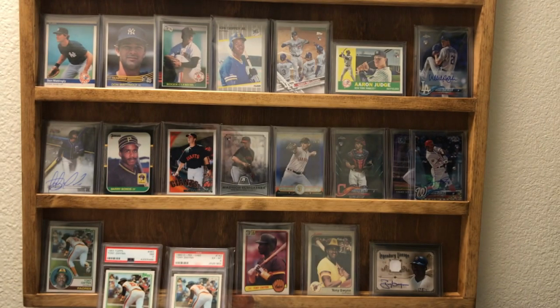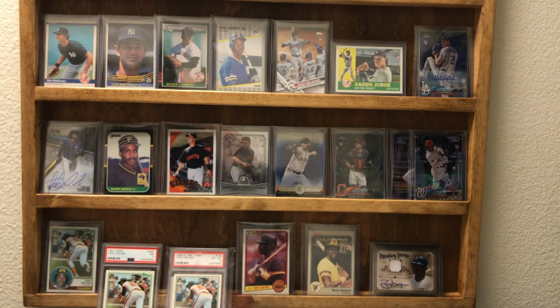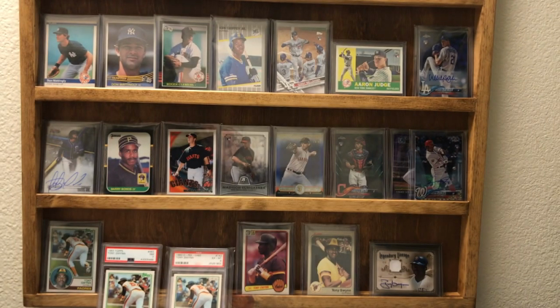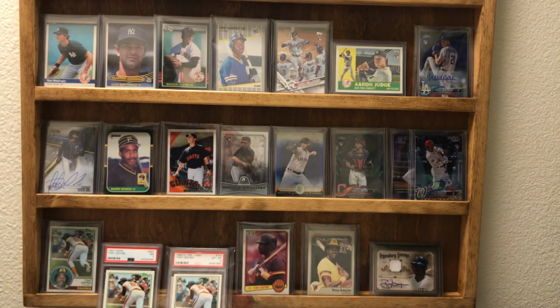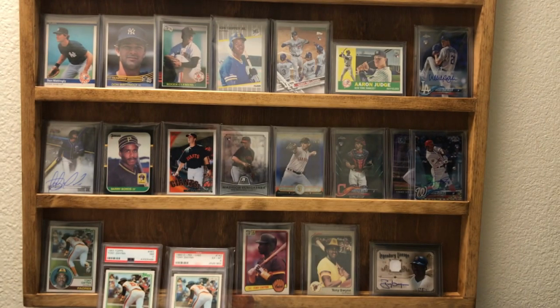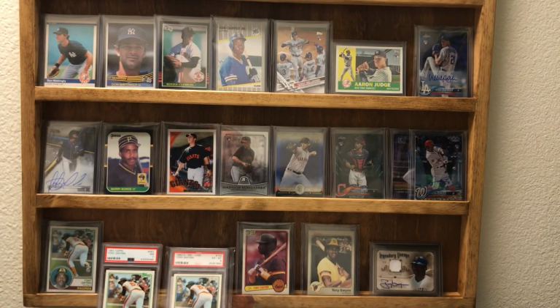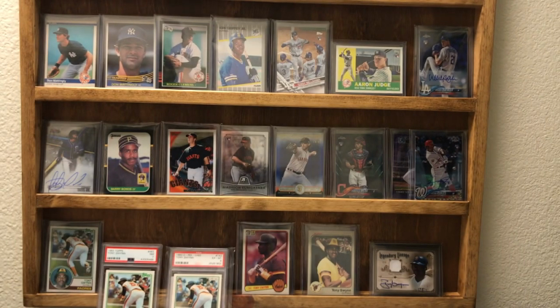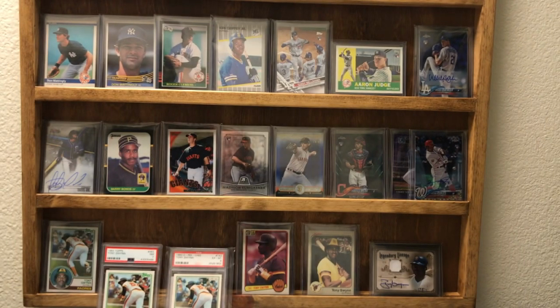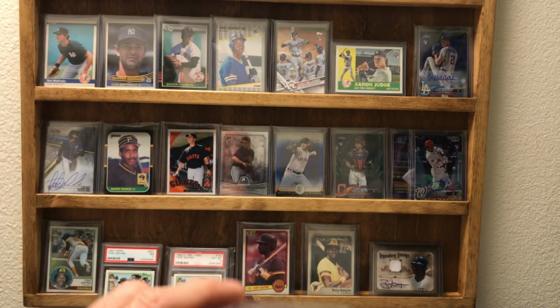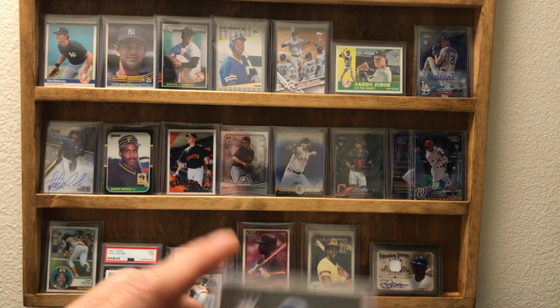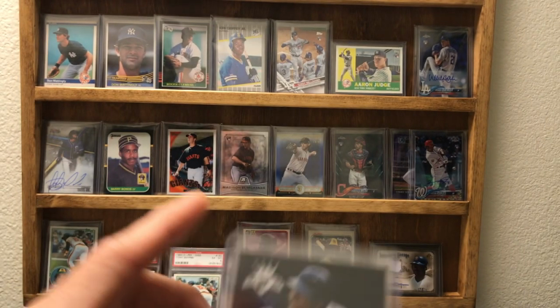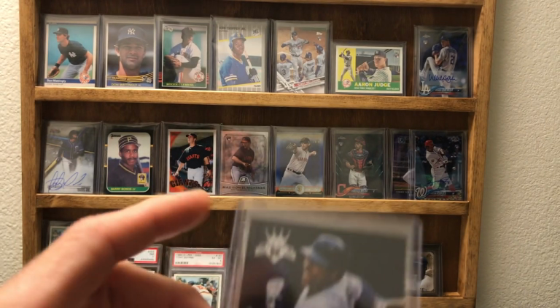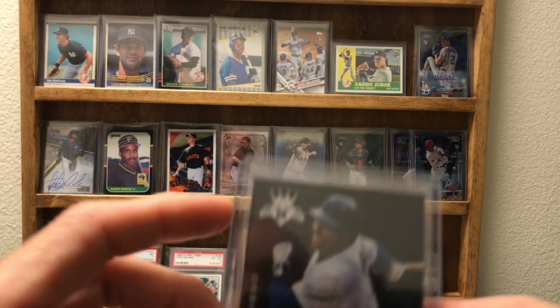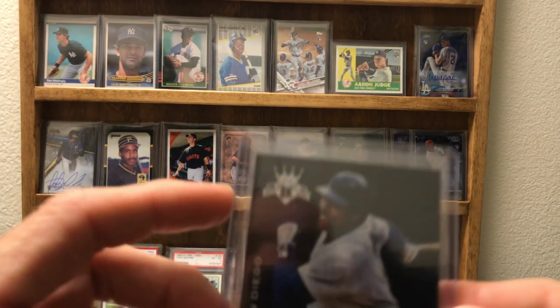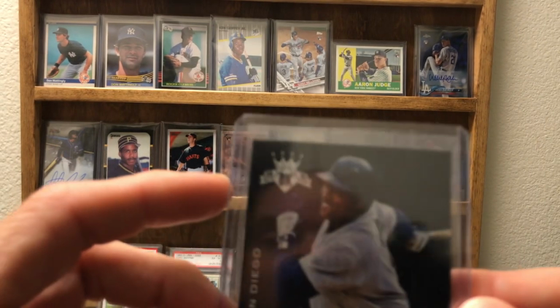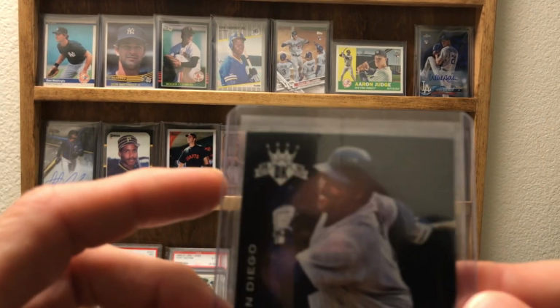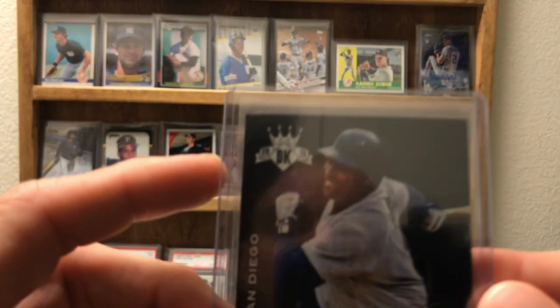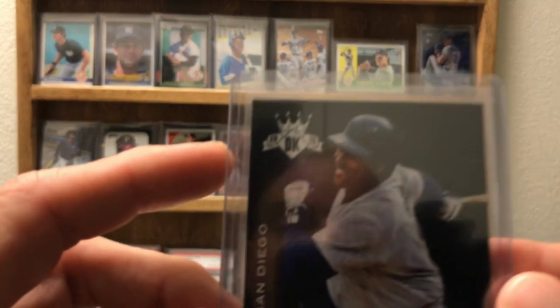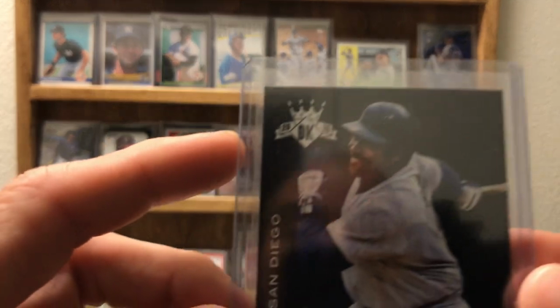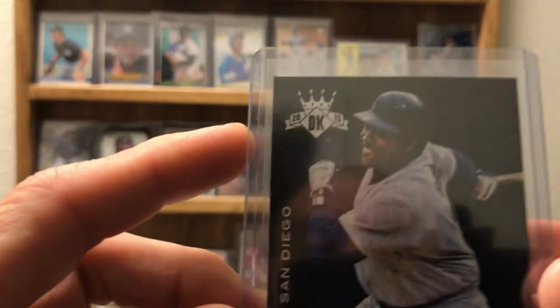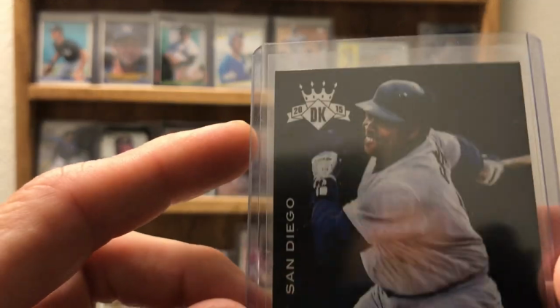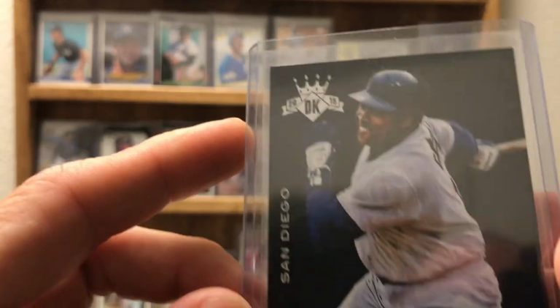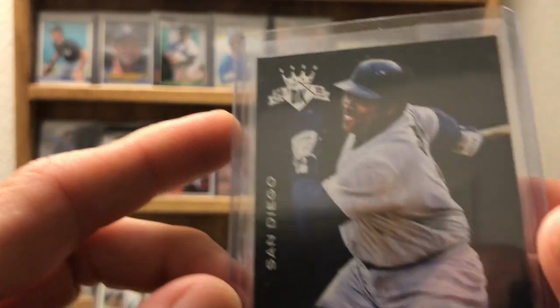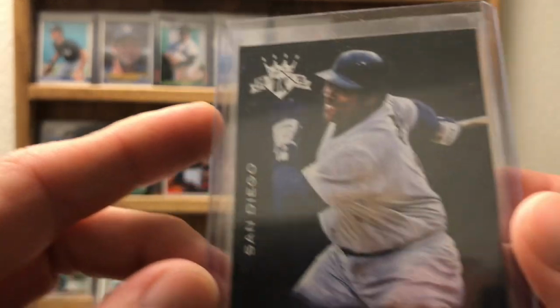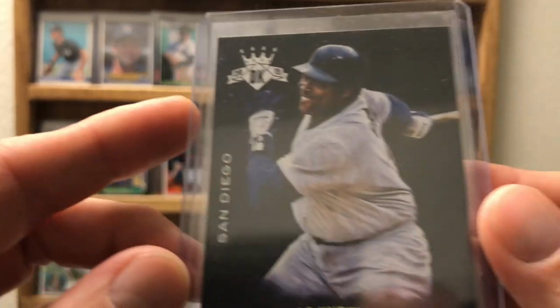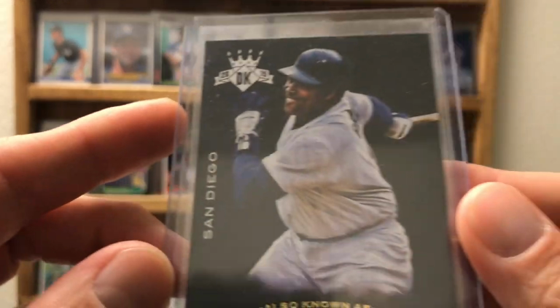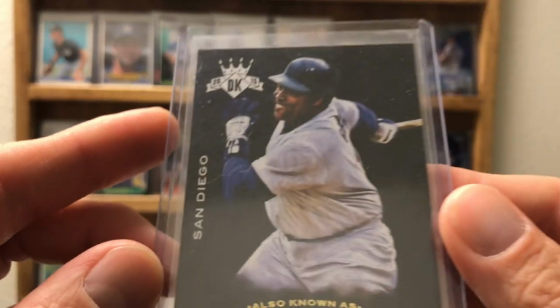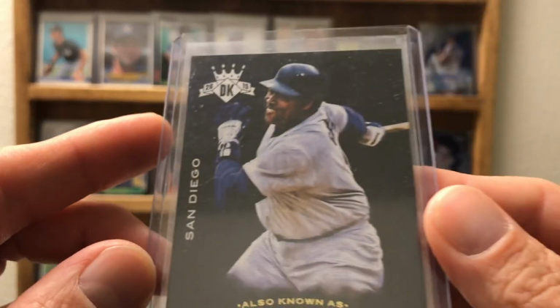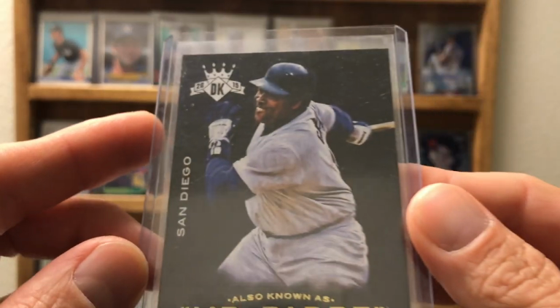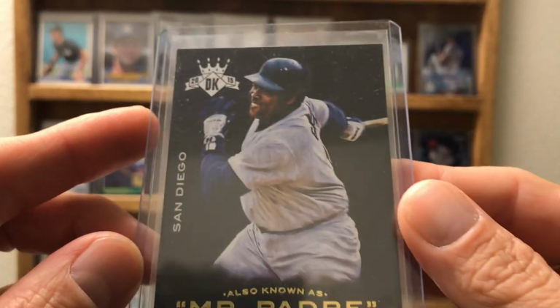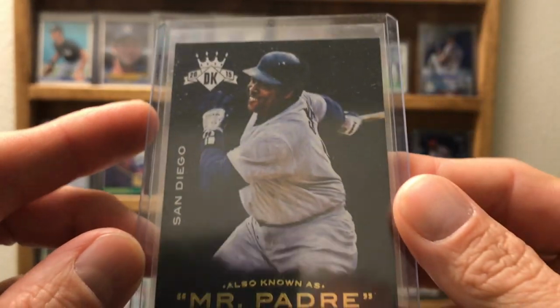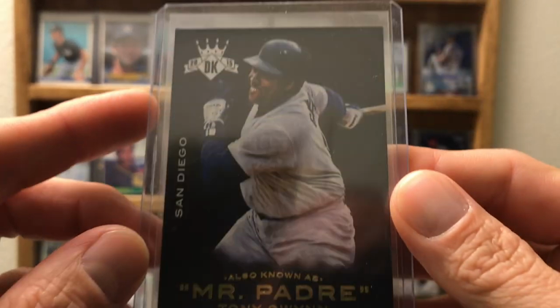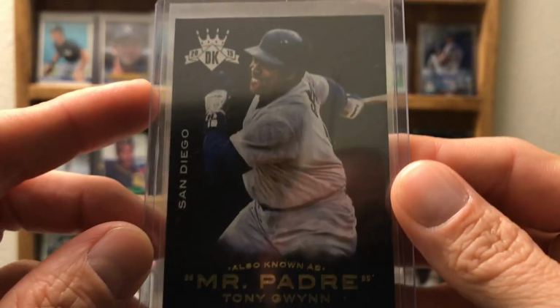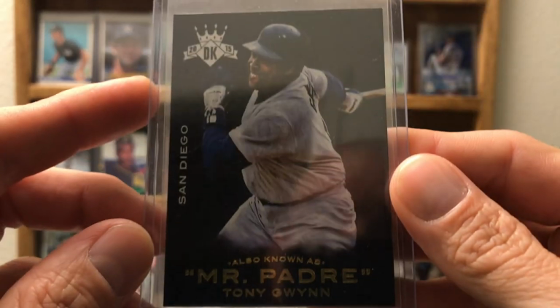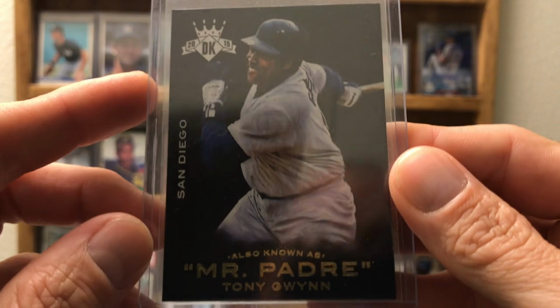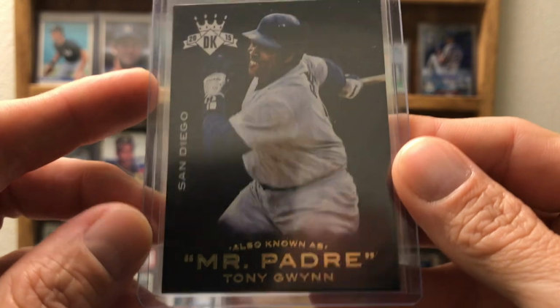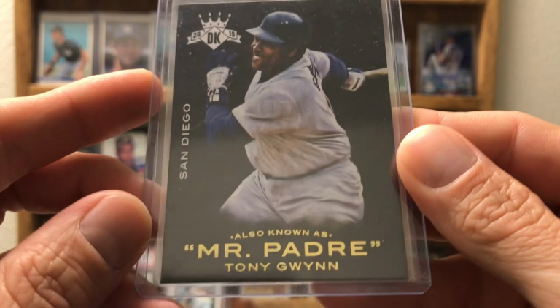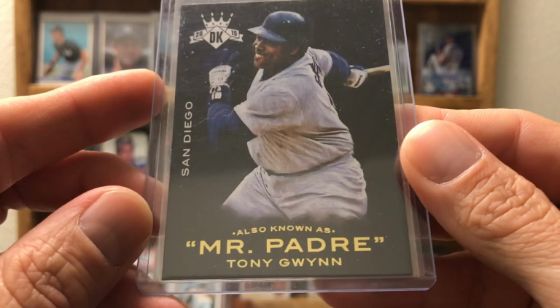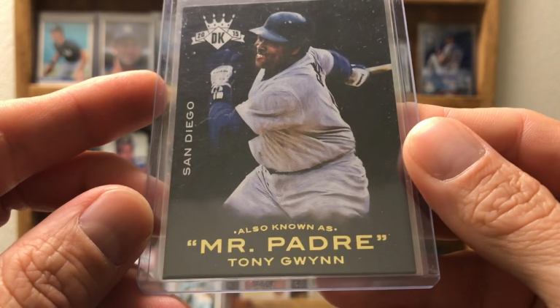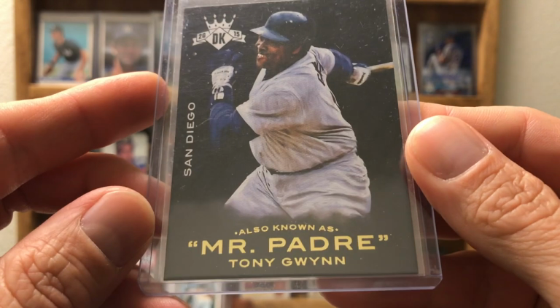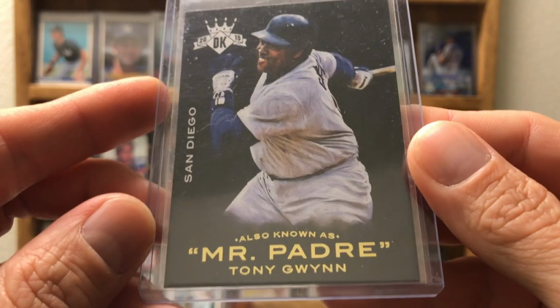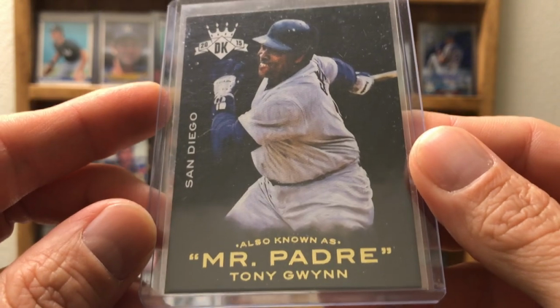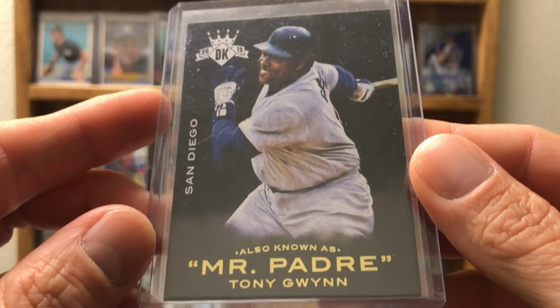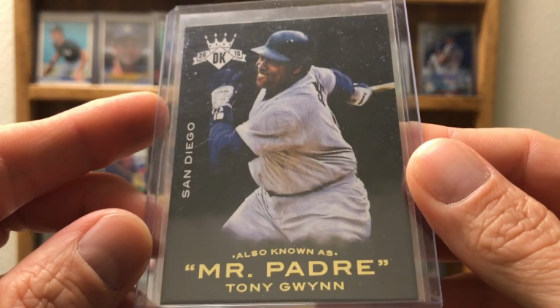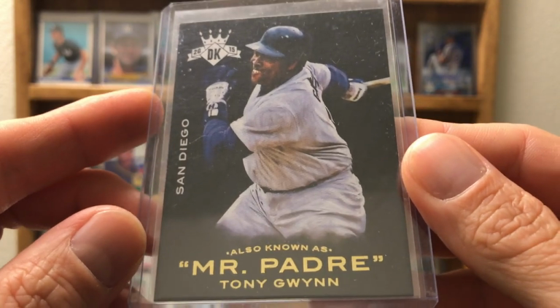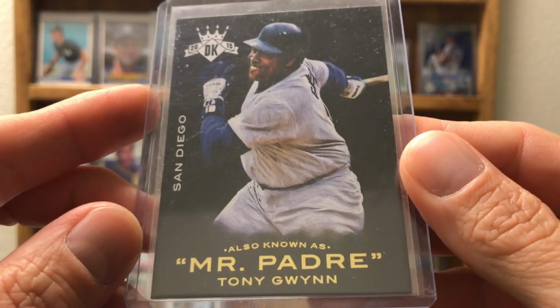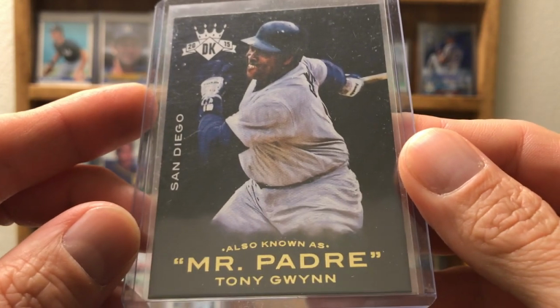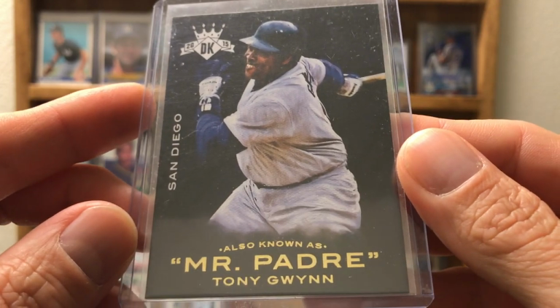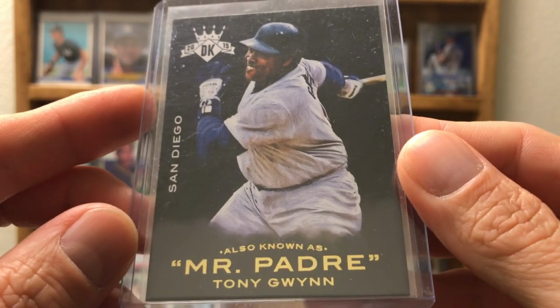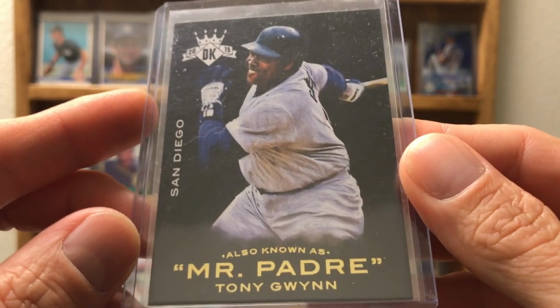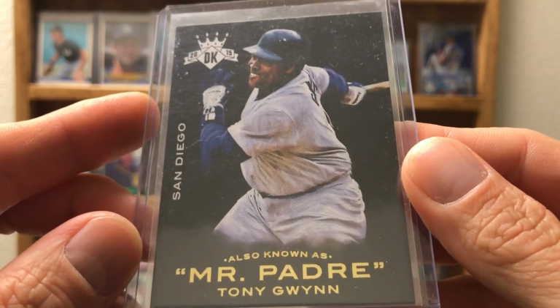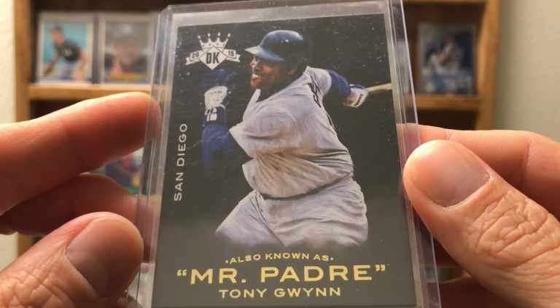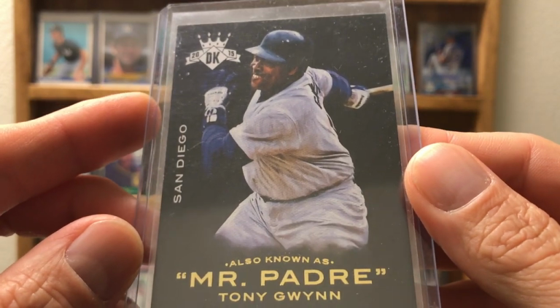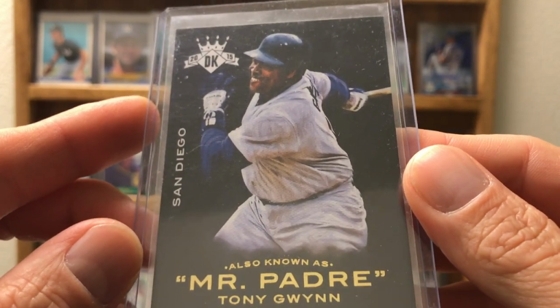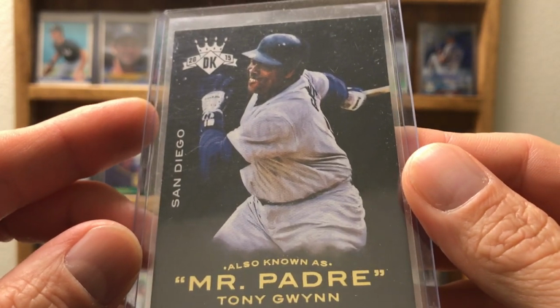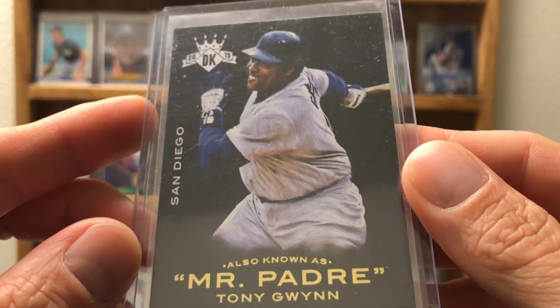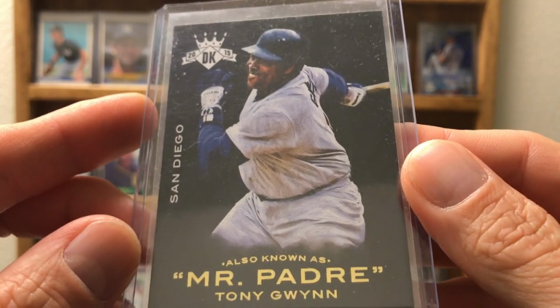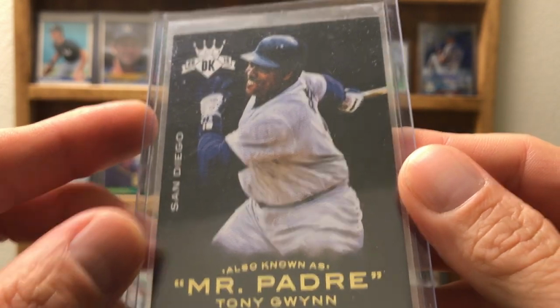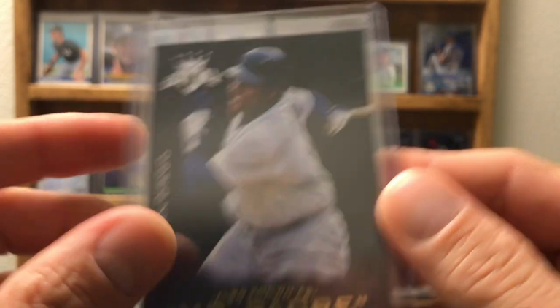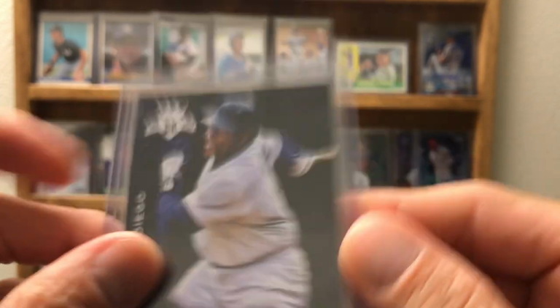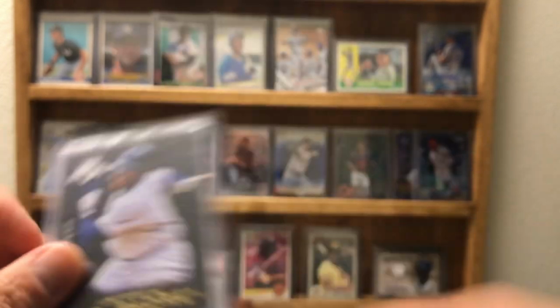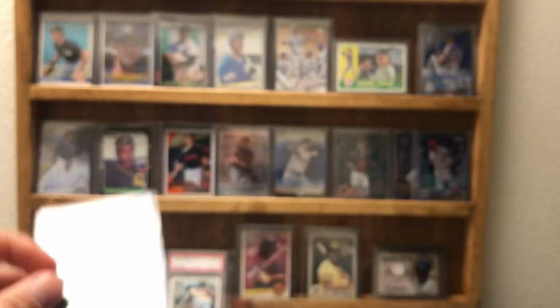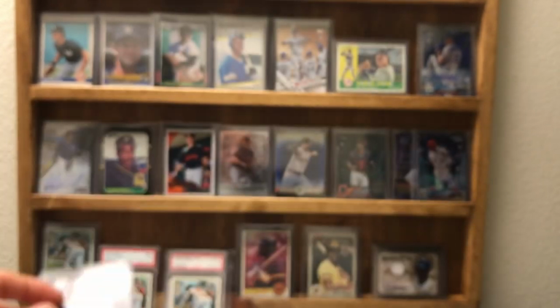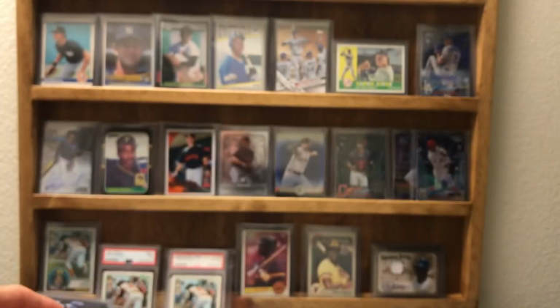This one's cool — Diamond Kings 2015, Mr. Padre. There it is!